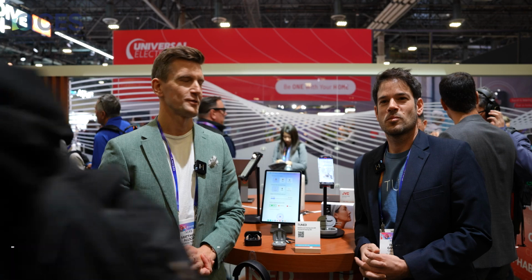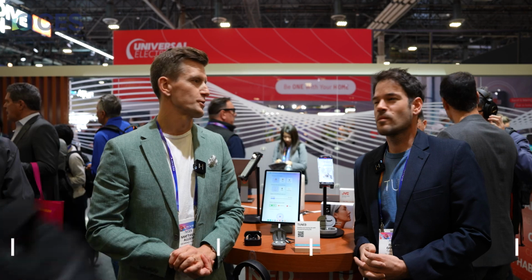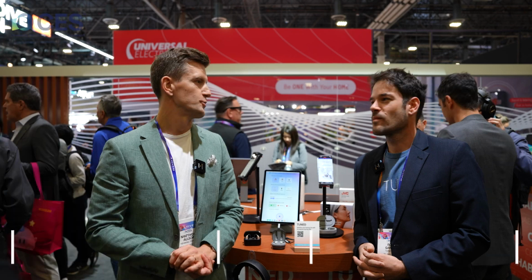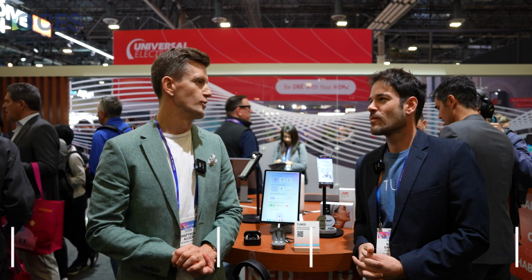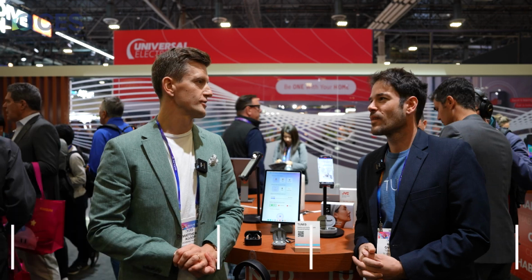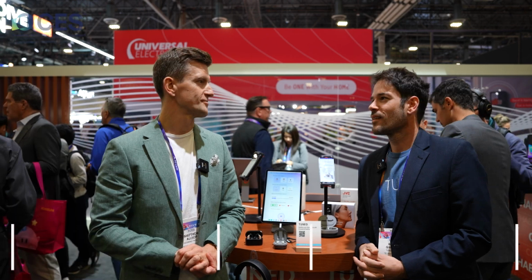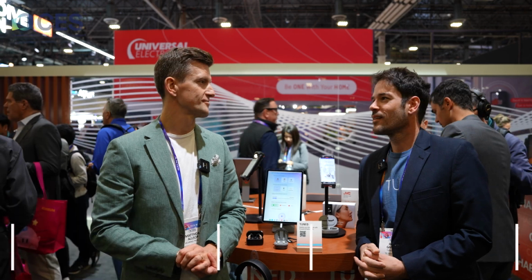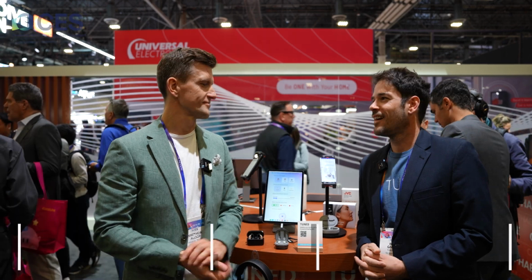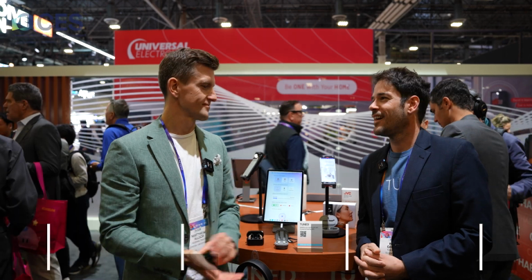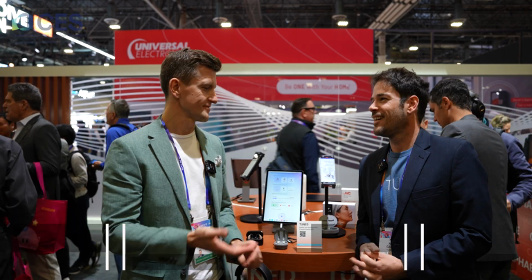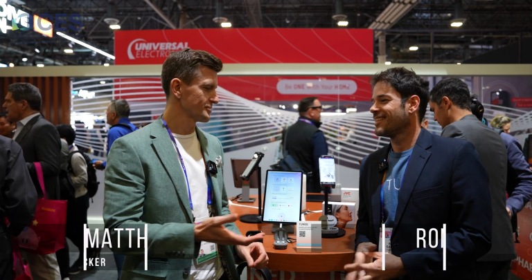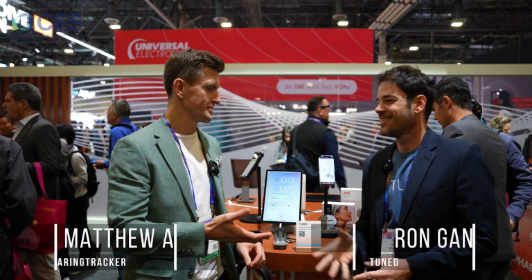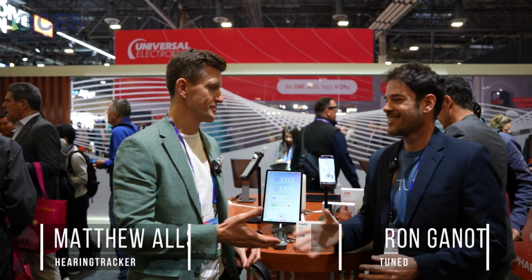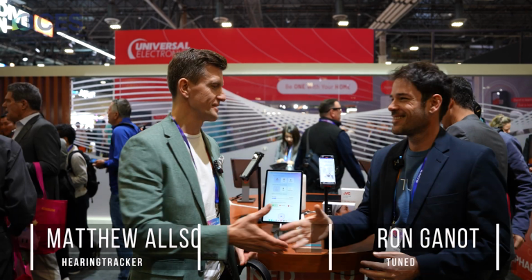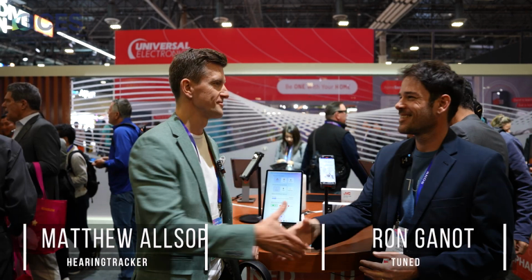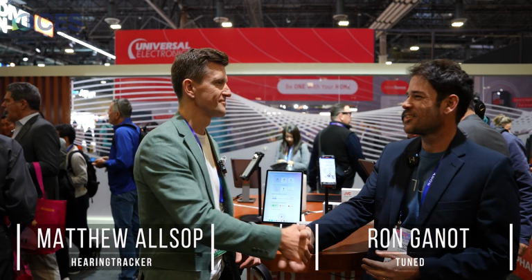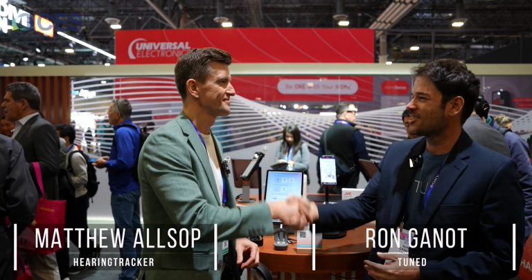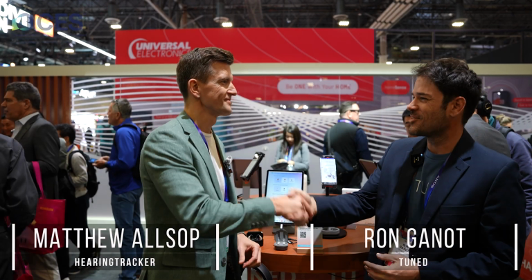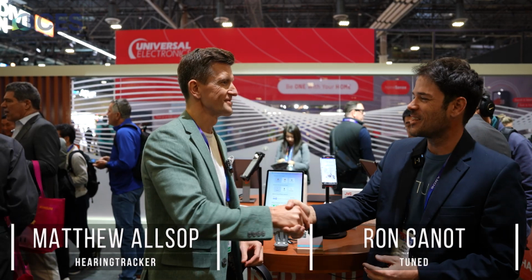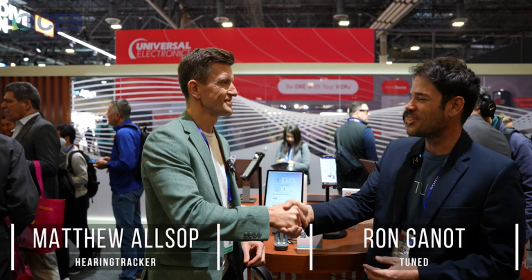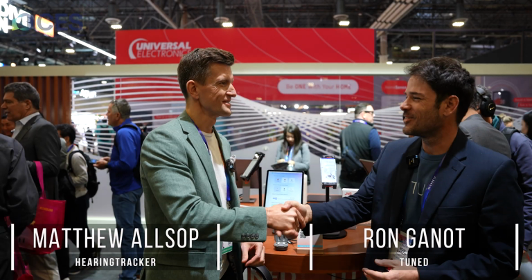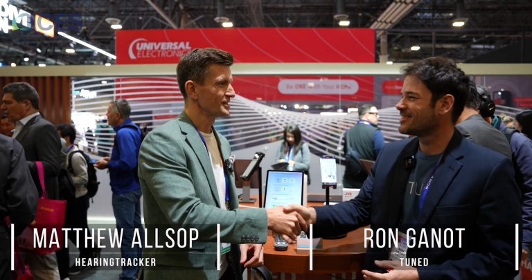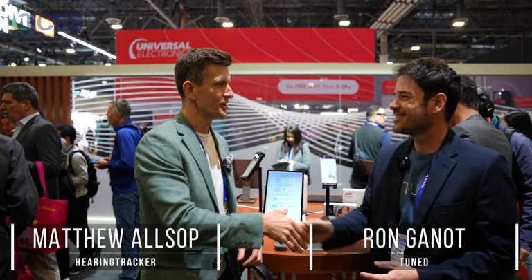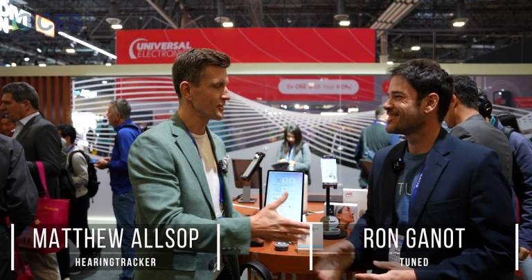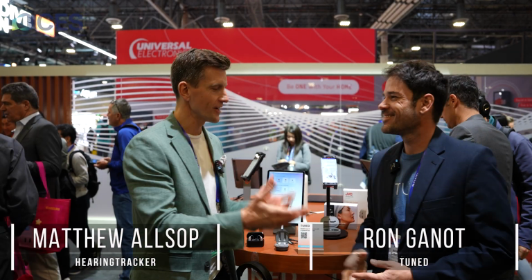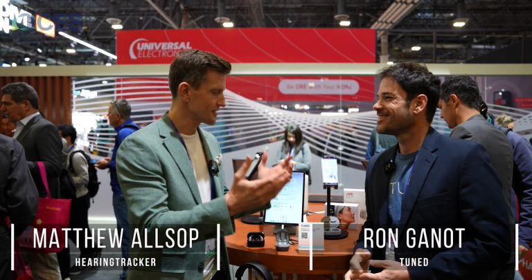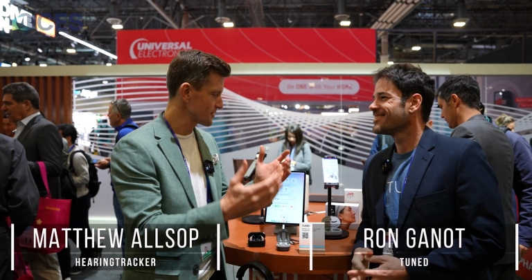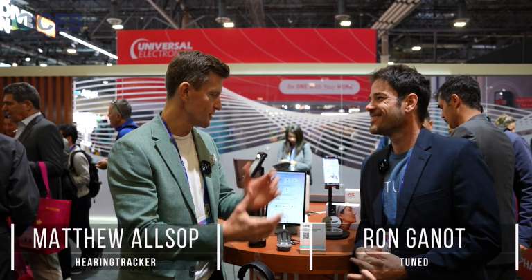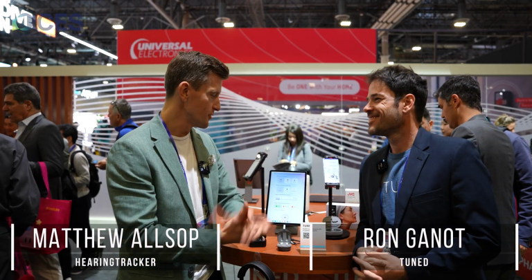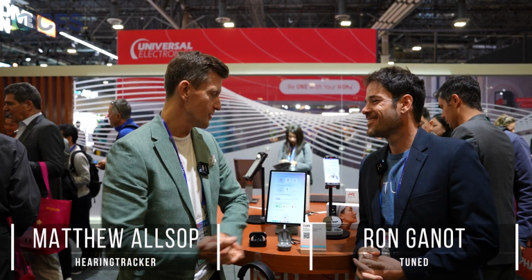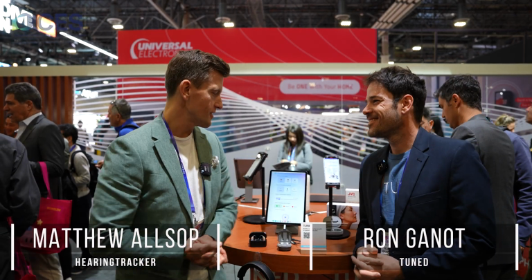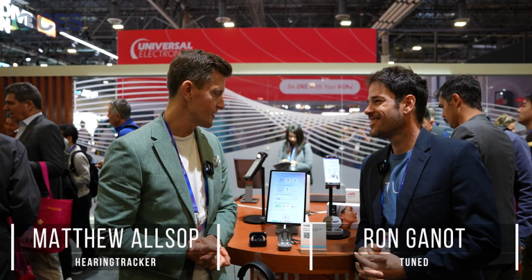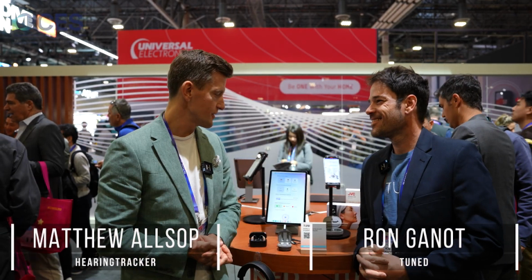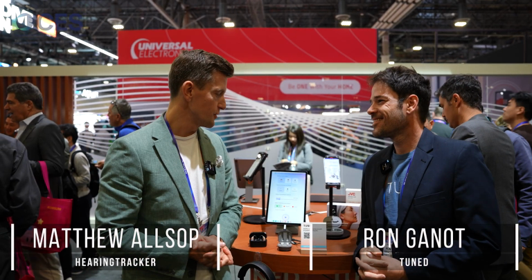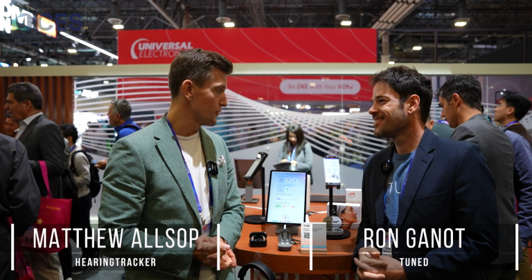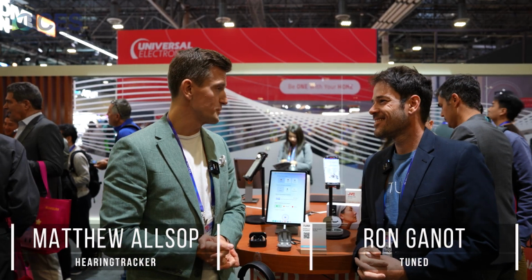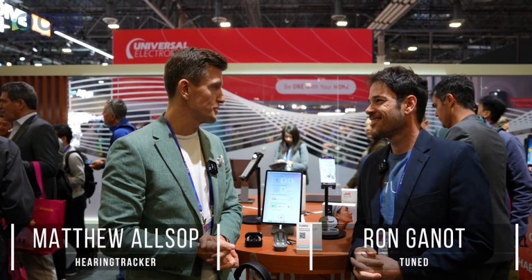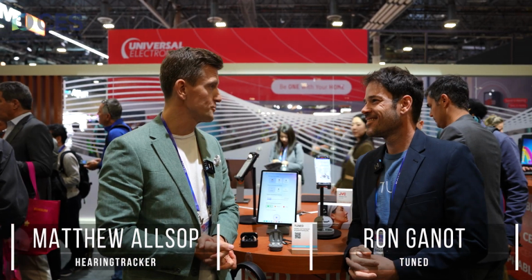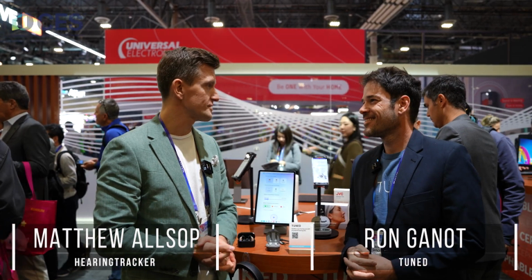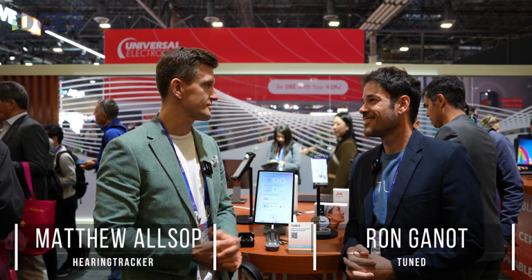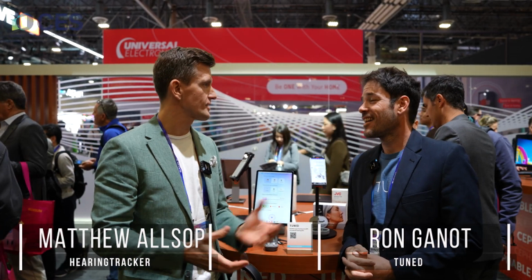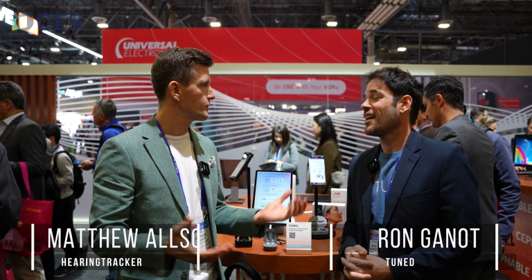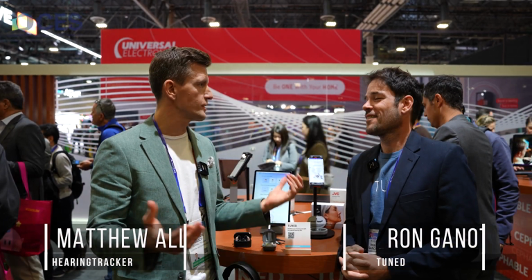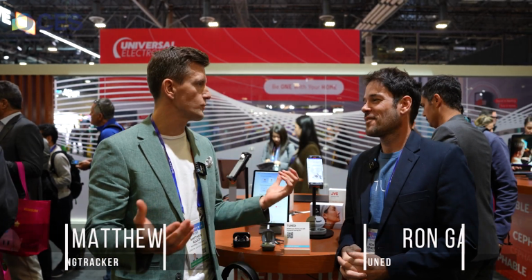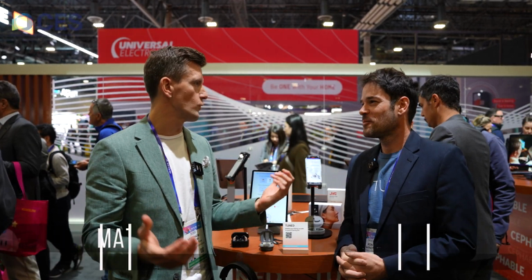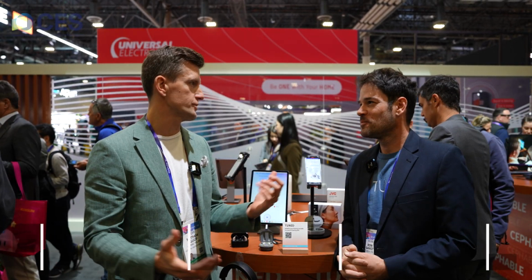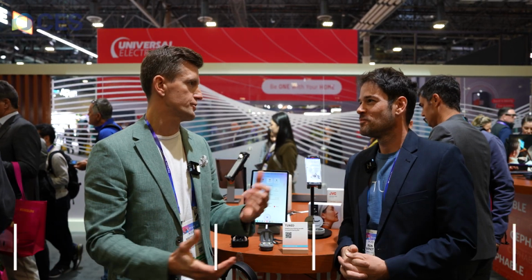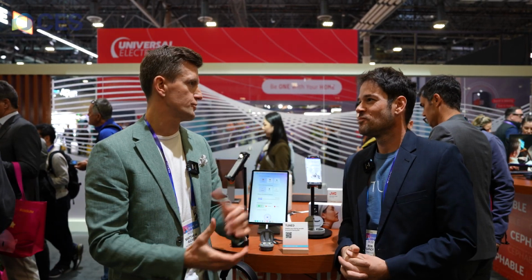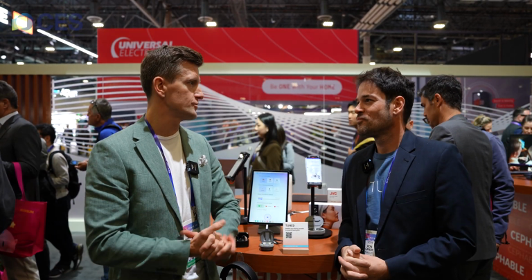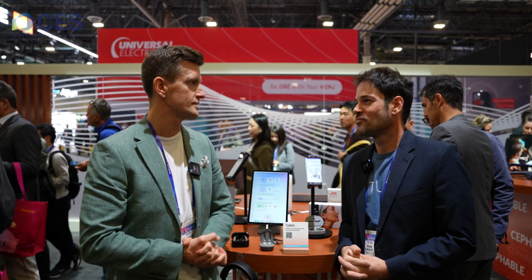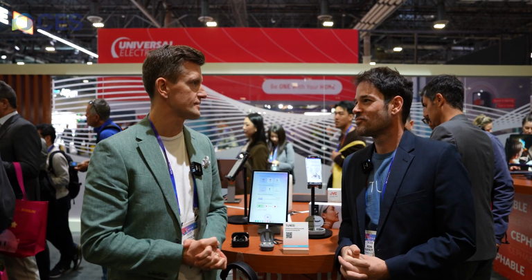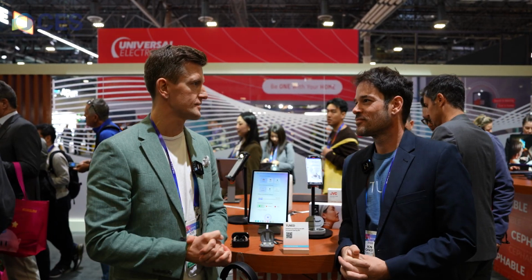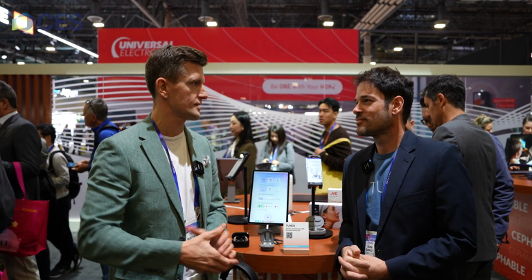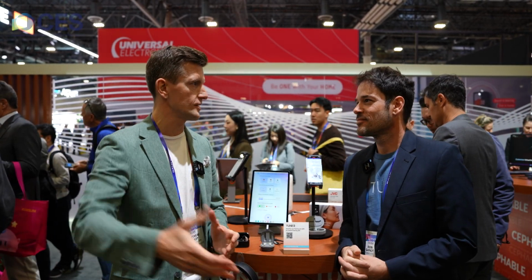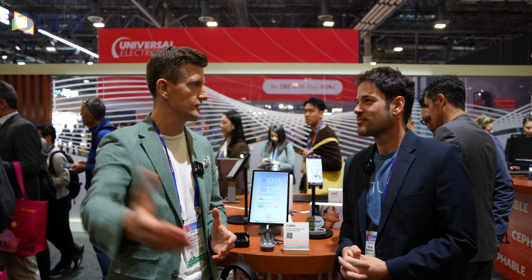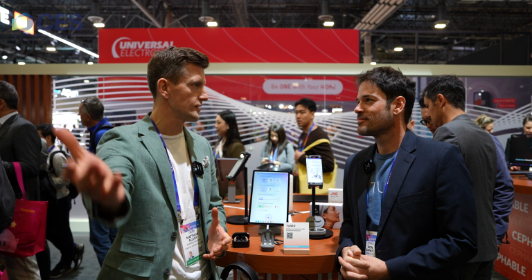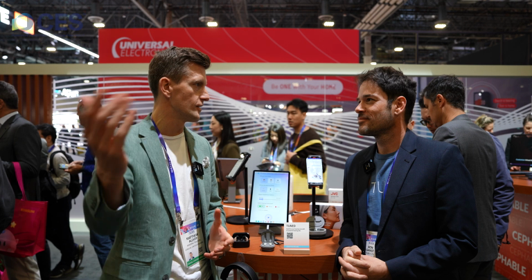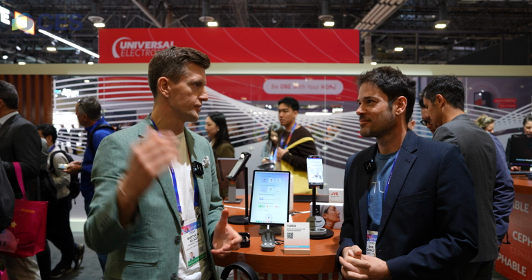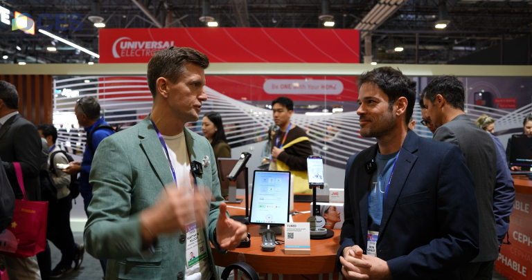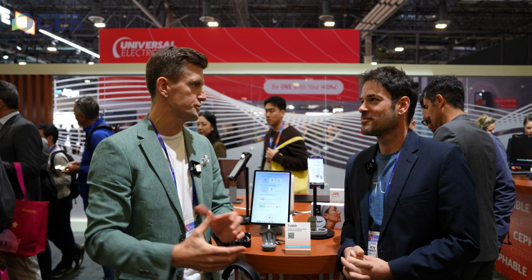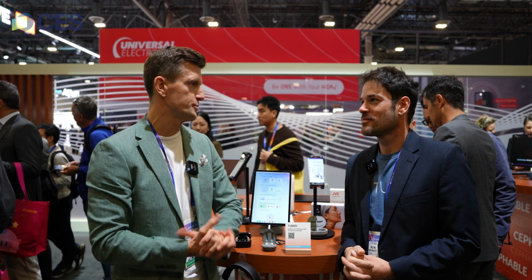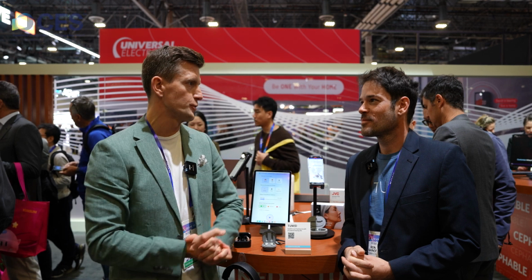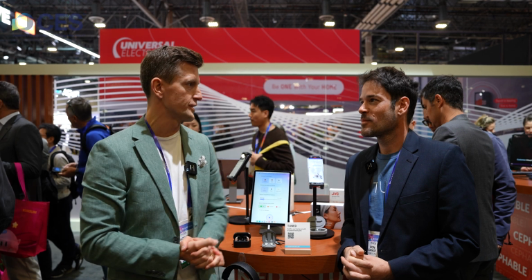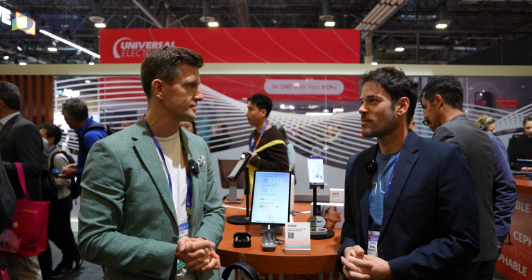Ron. Hi. Great to meet you. Good to meet you. So you're from TUNED — tell me what TUNED is and tell our YouTube audience.